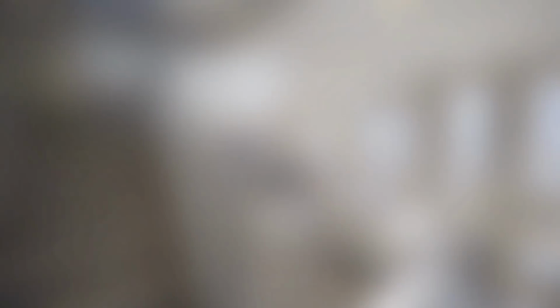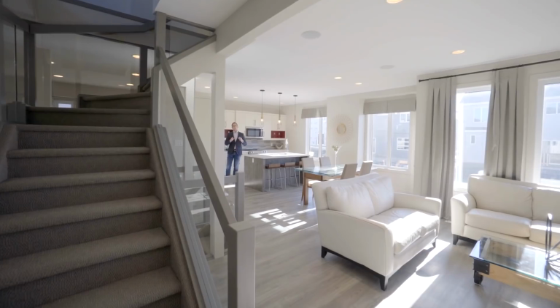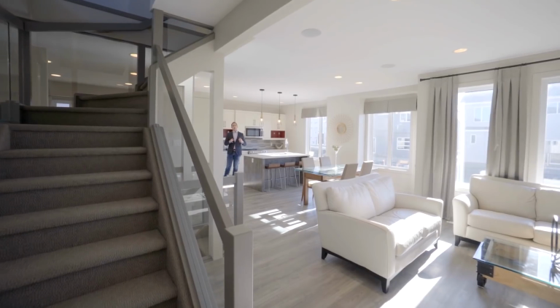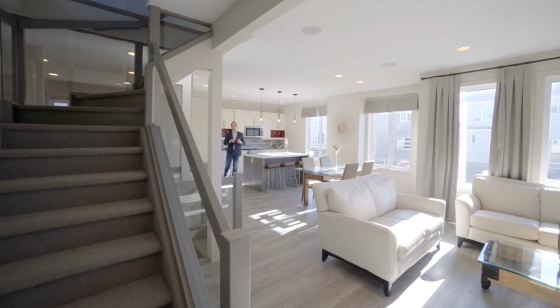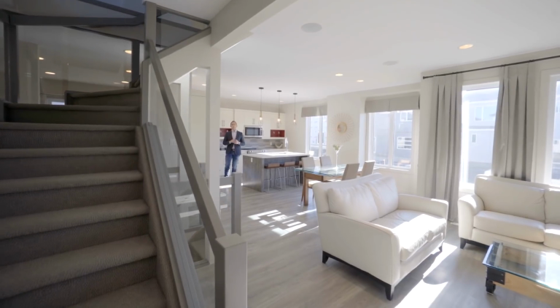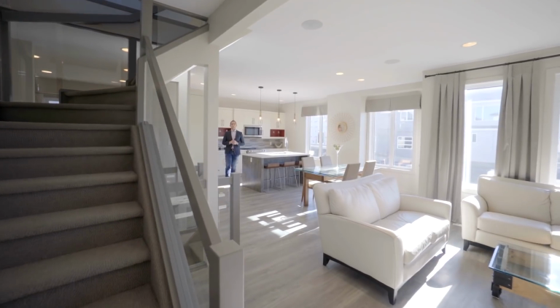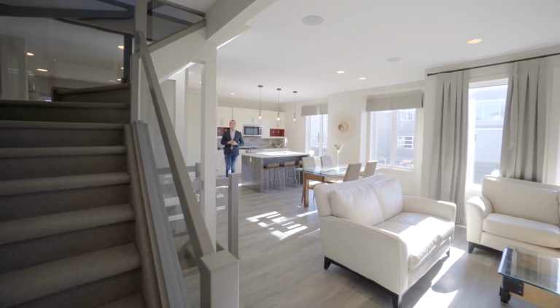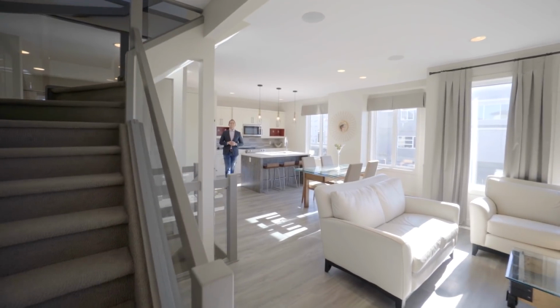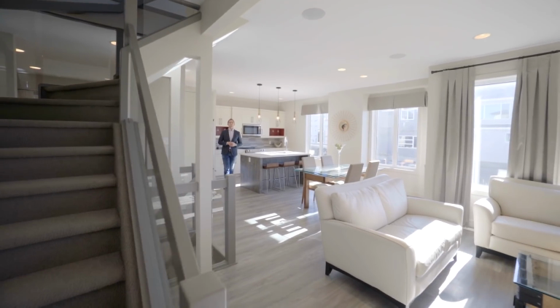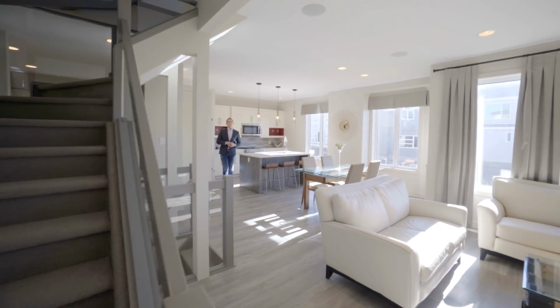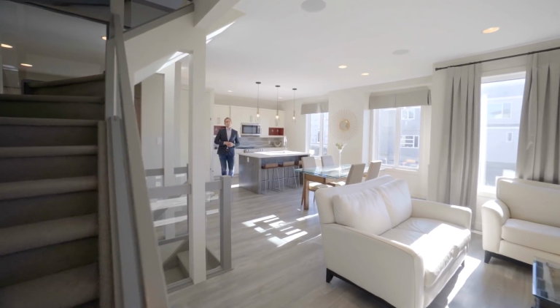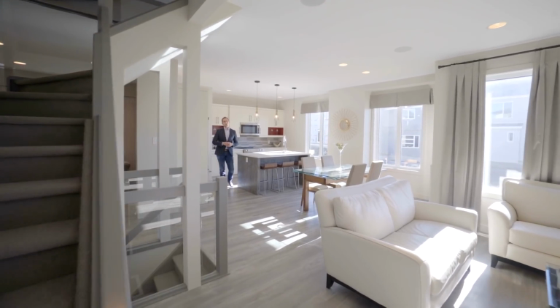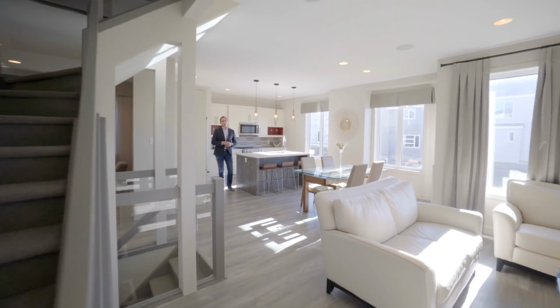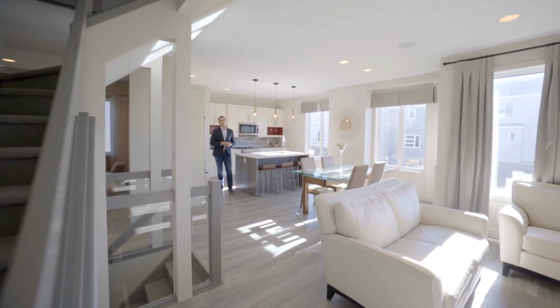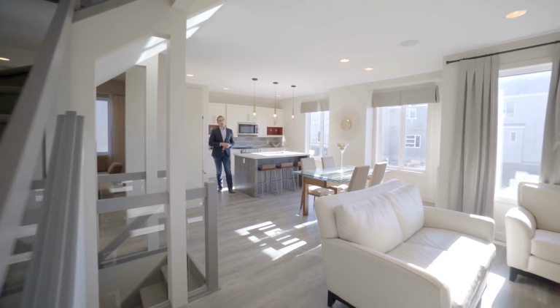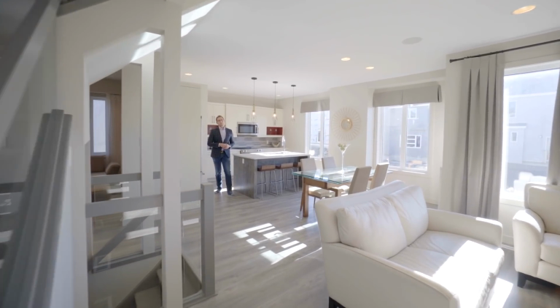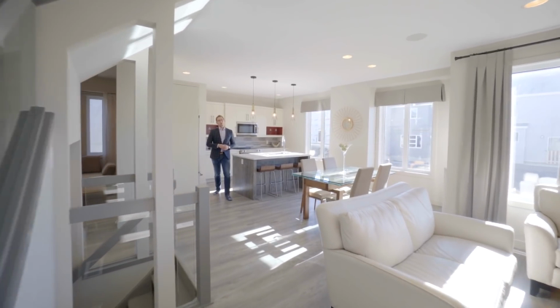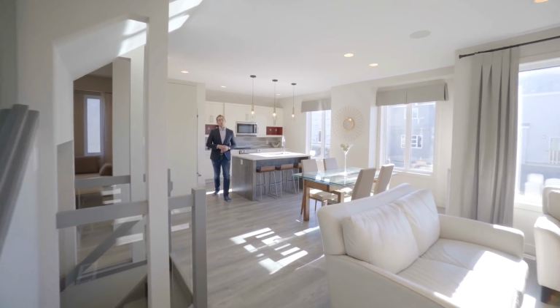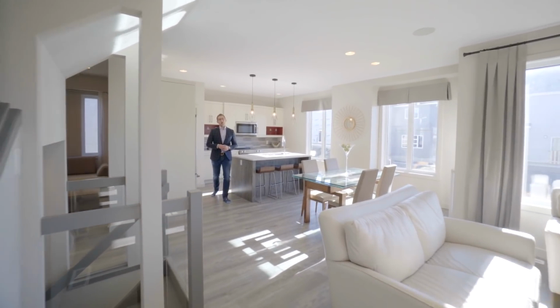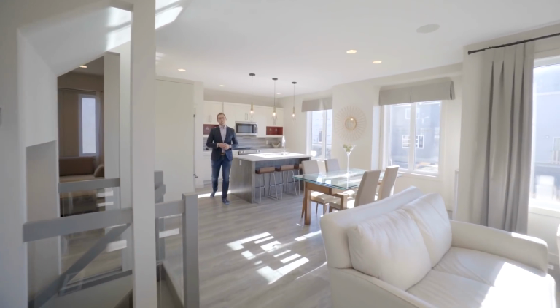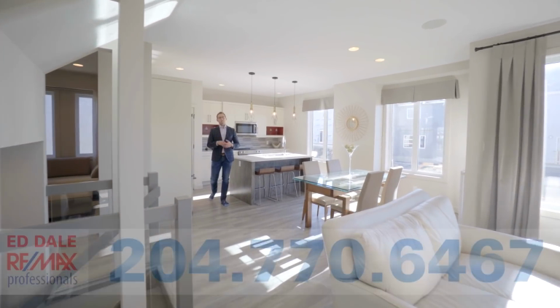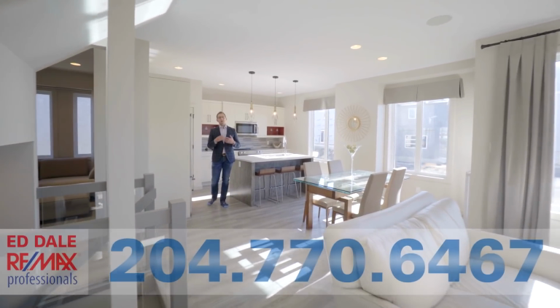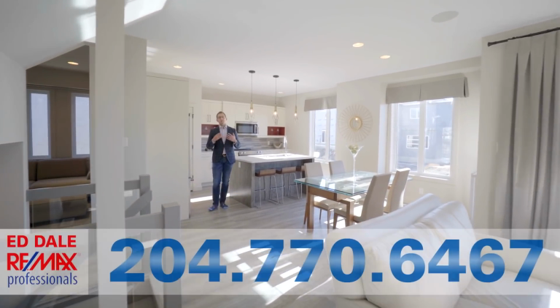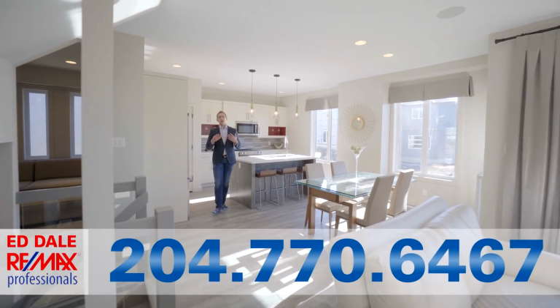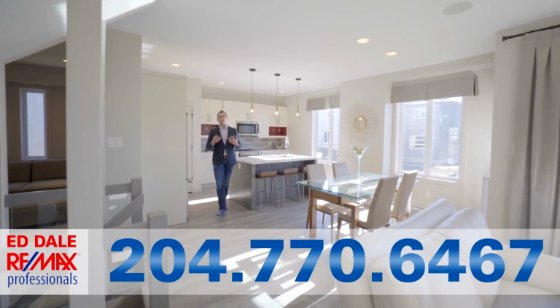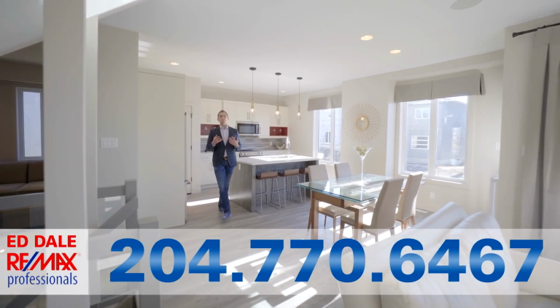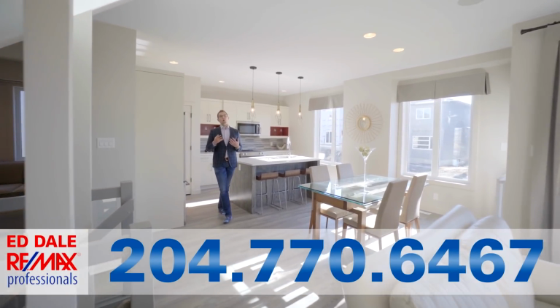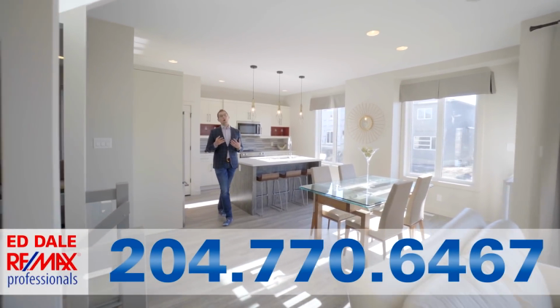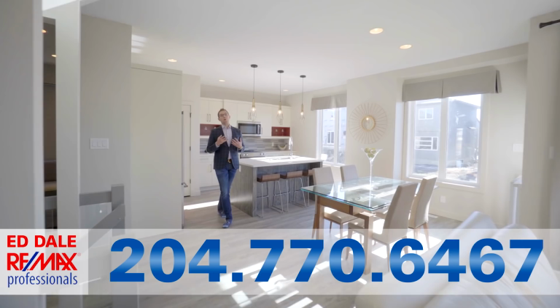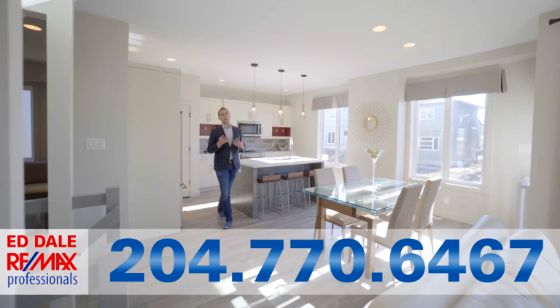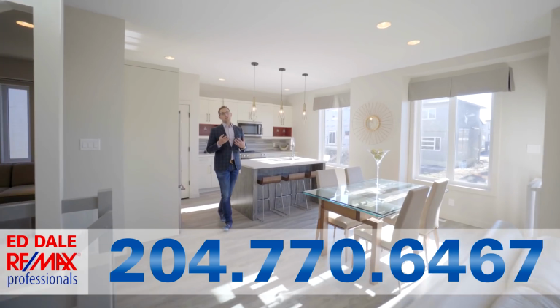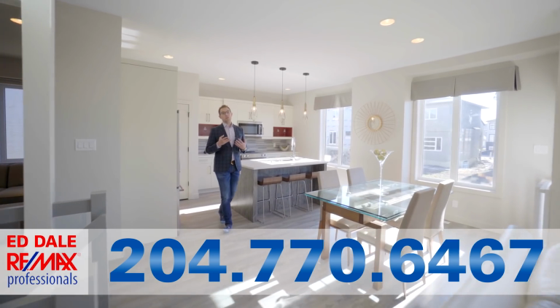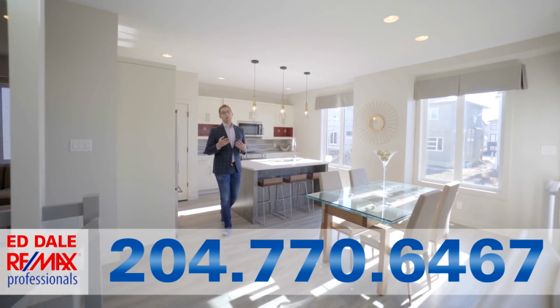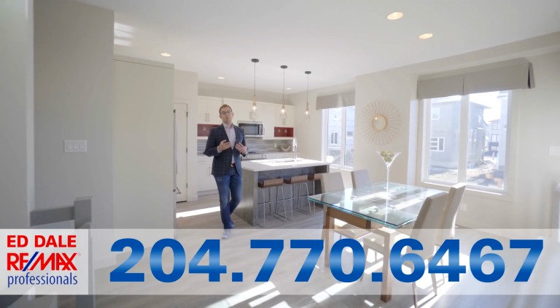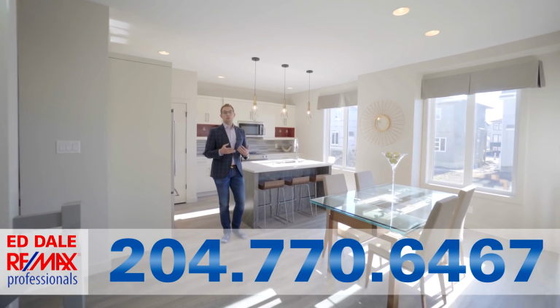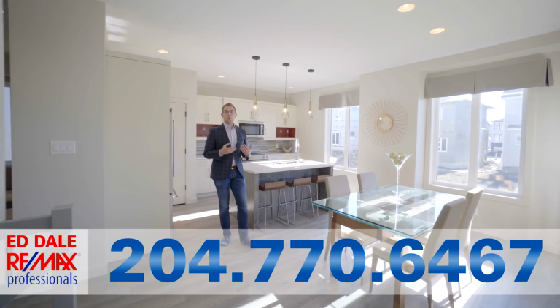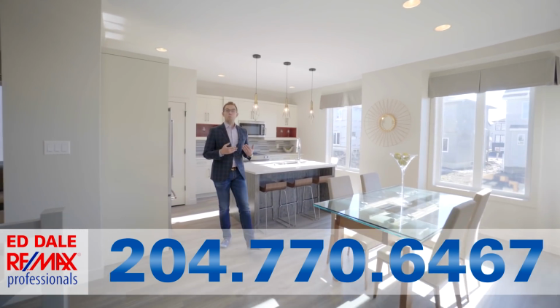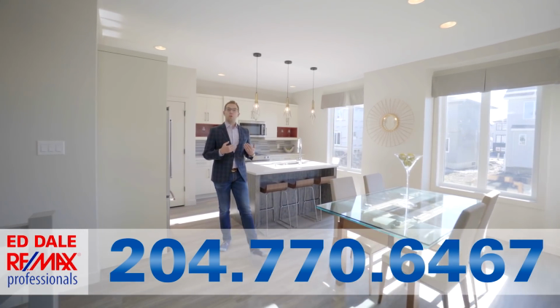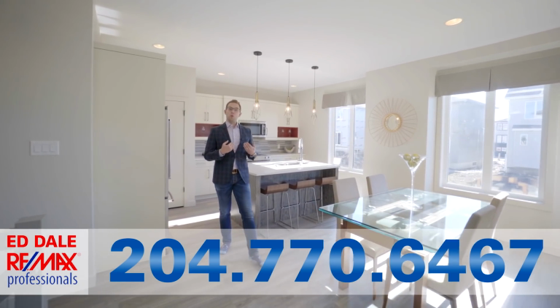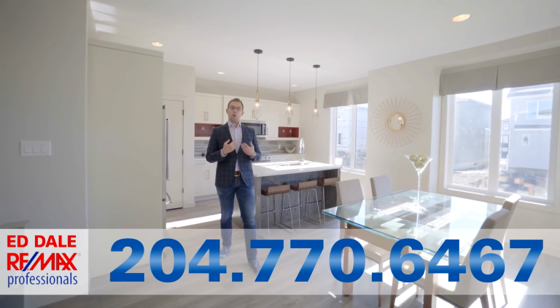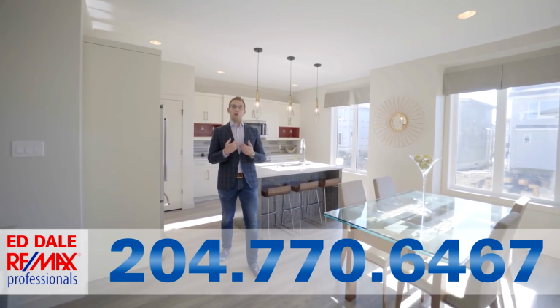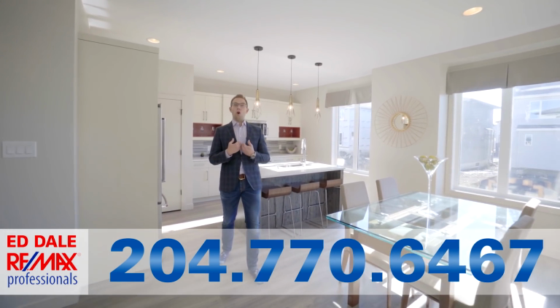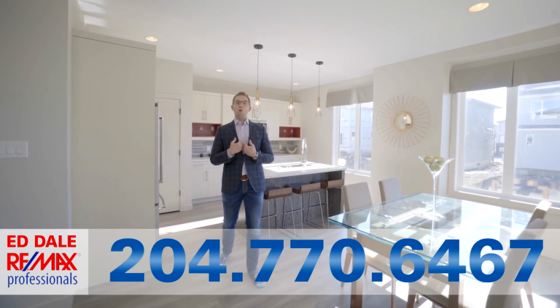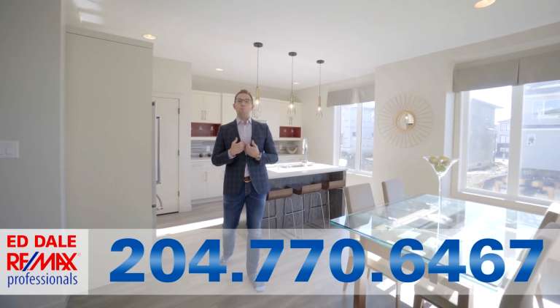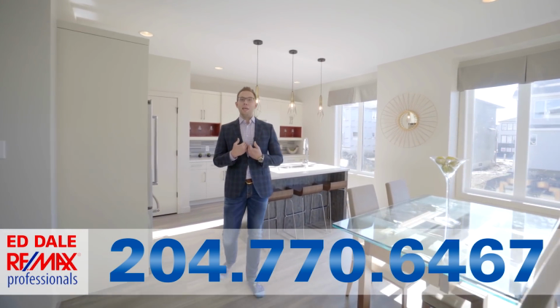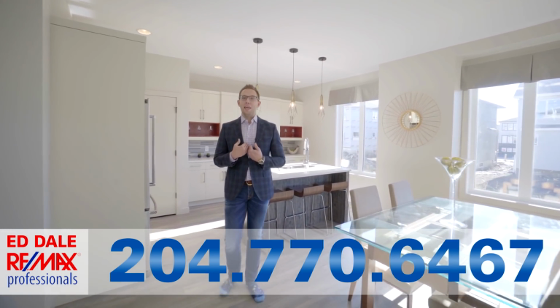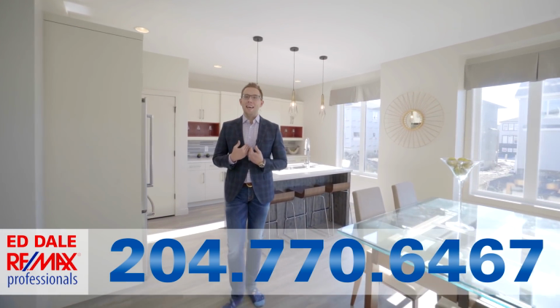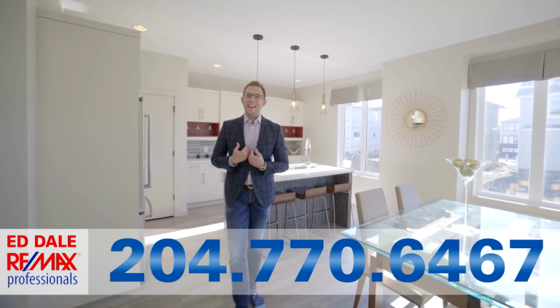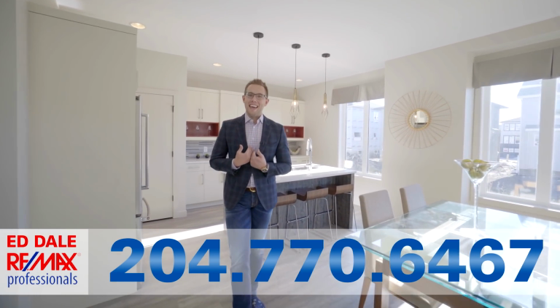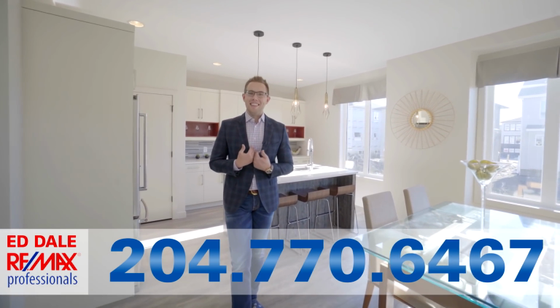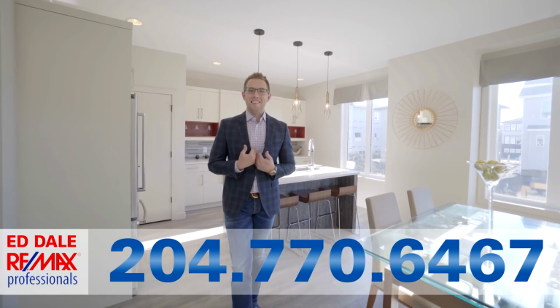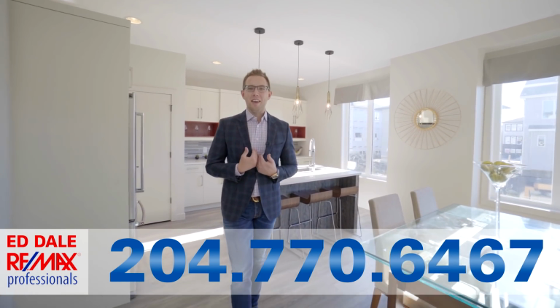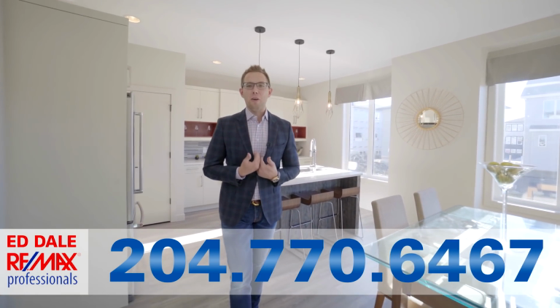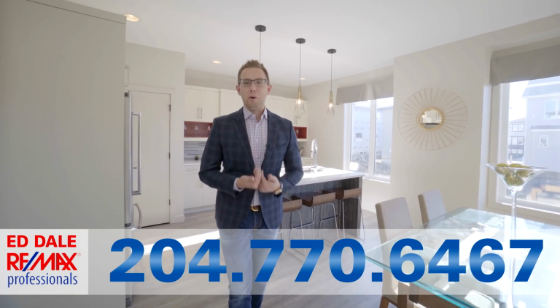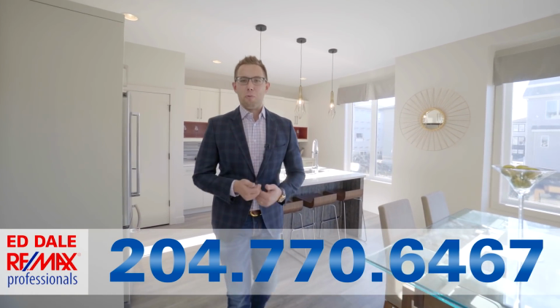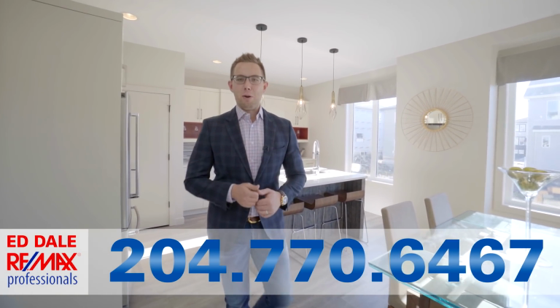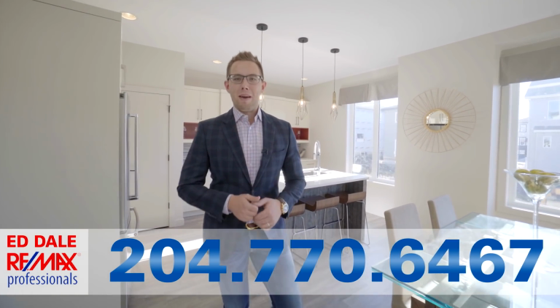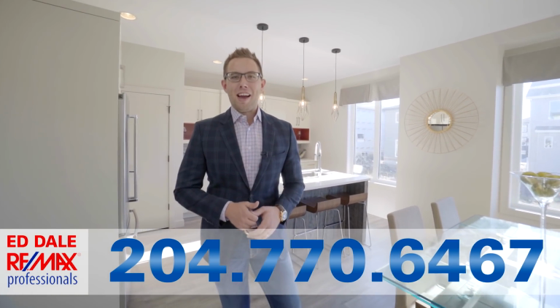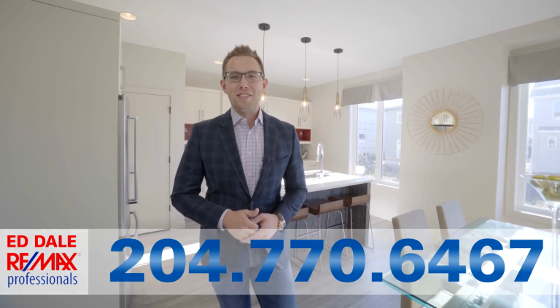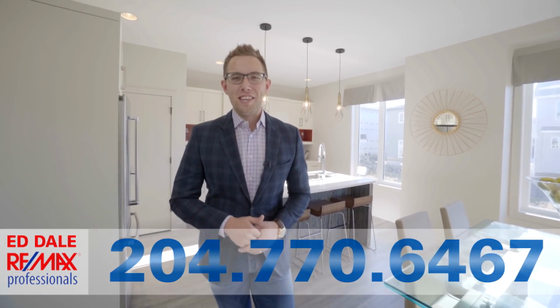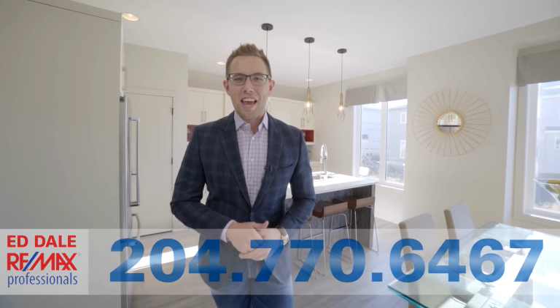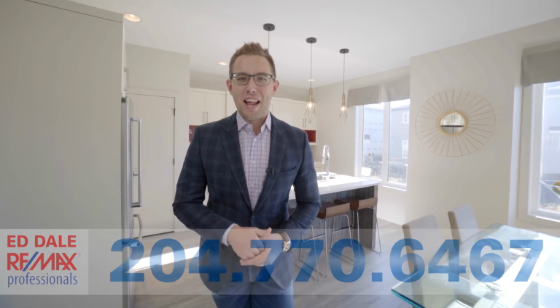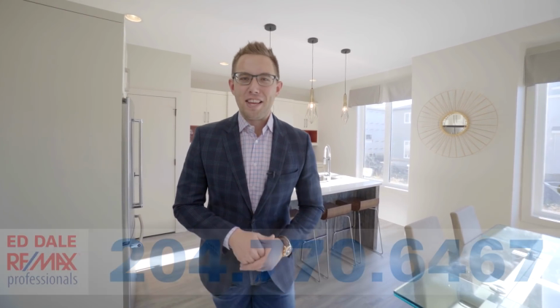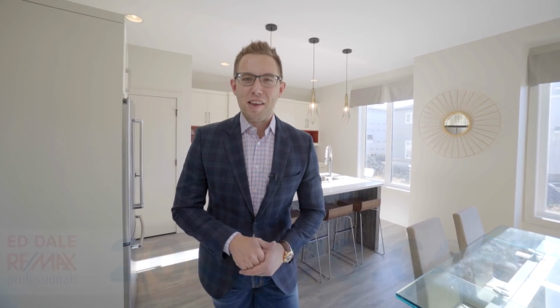Well, that's it for 48 Faux Water. If you have any more questions about this home, you can call me, Ed Dale with RE-MAX, anytime.